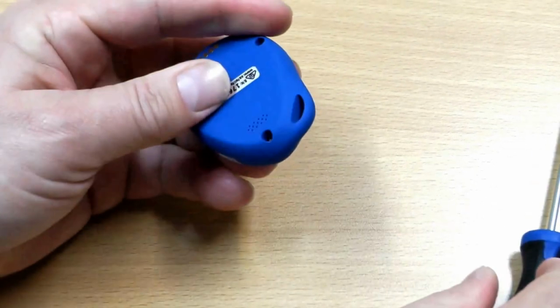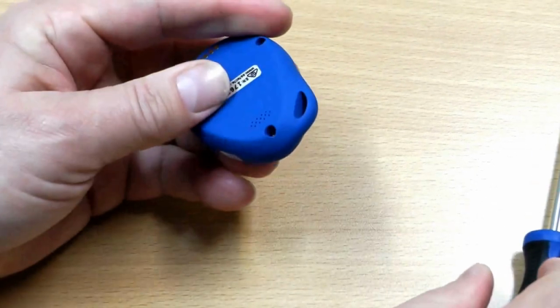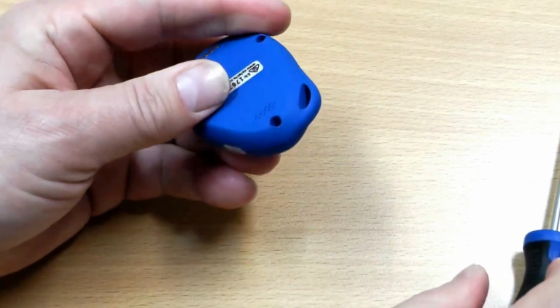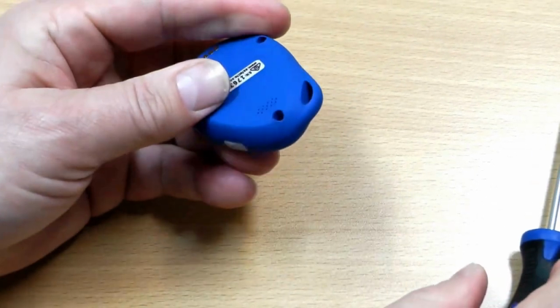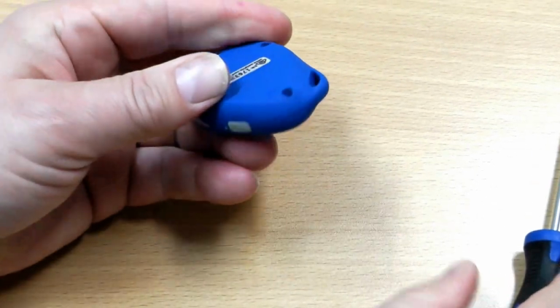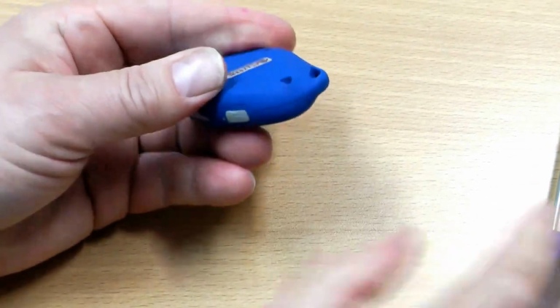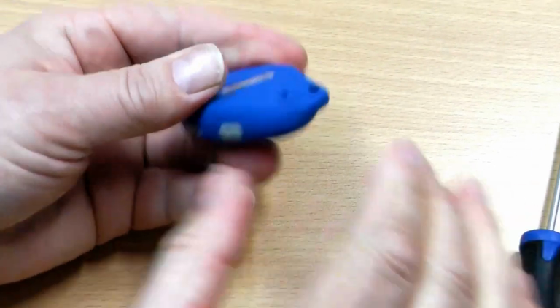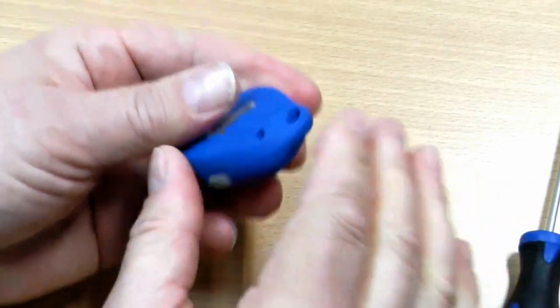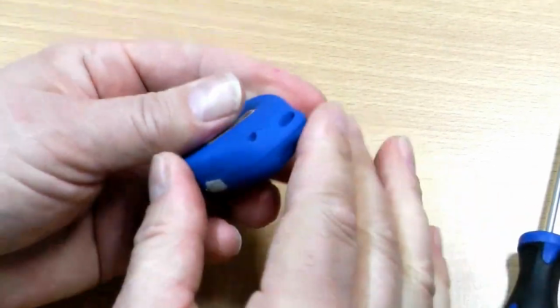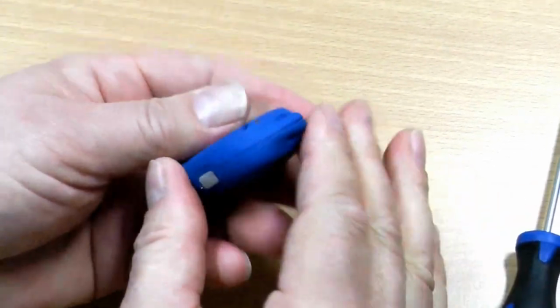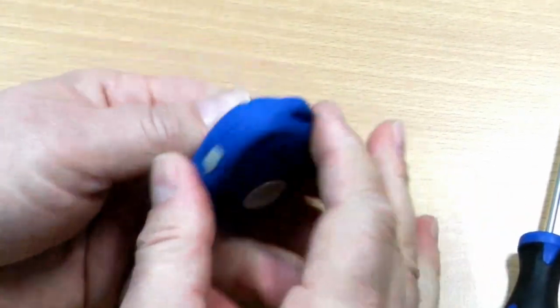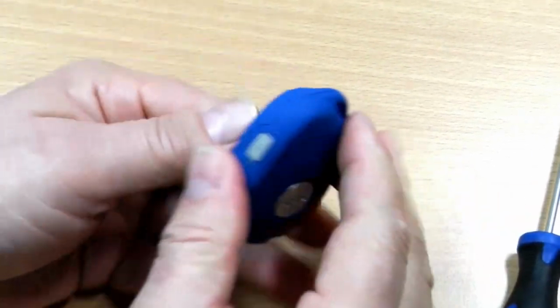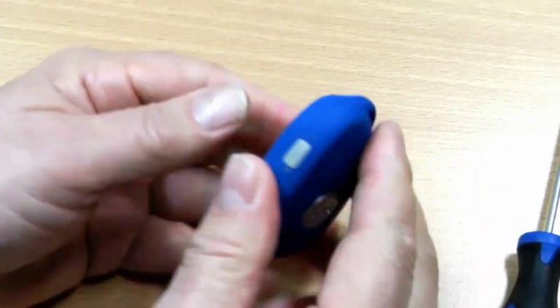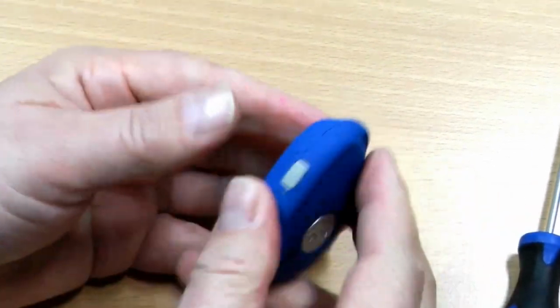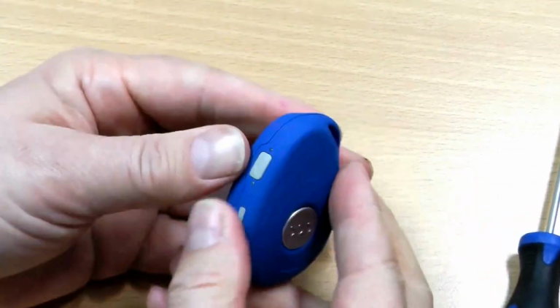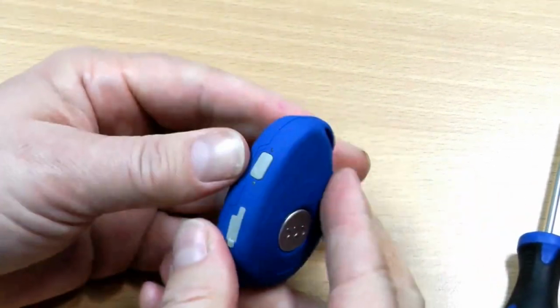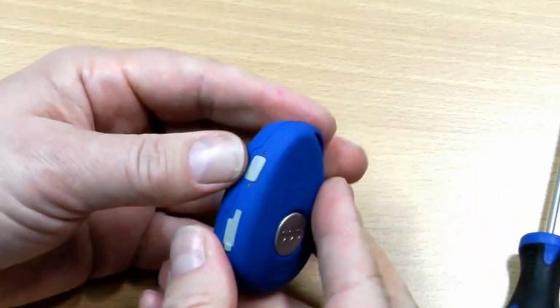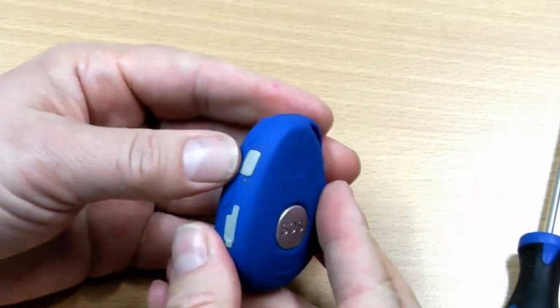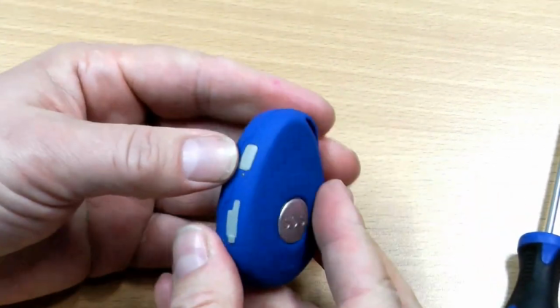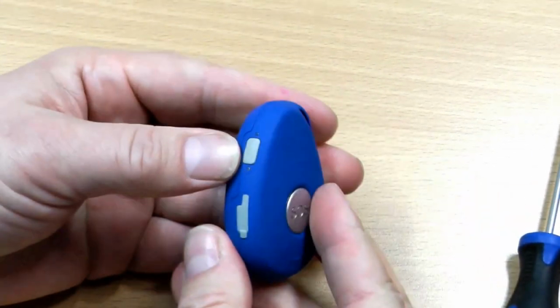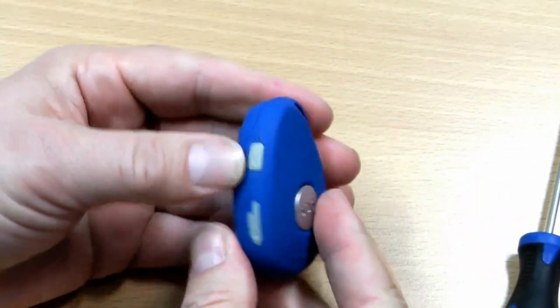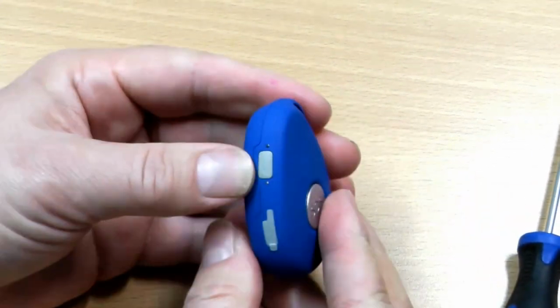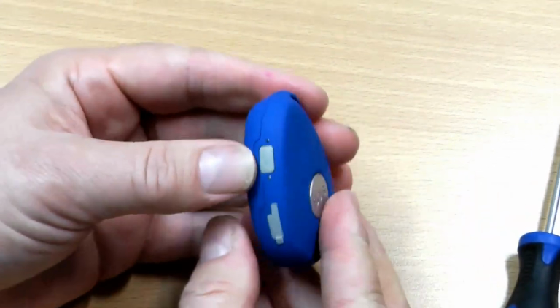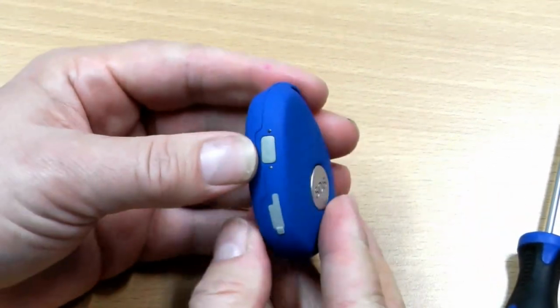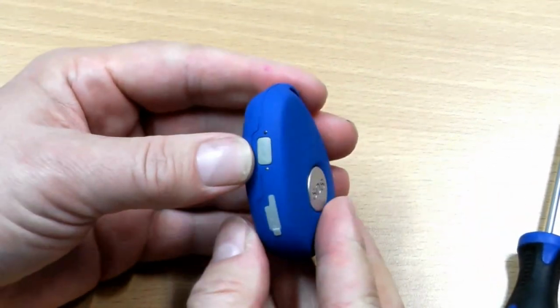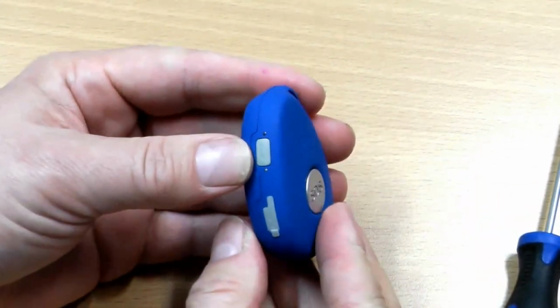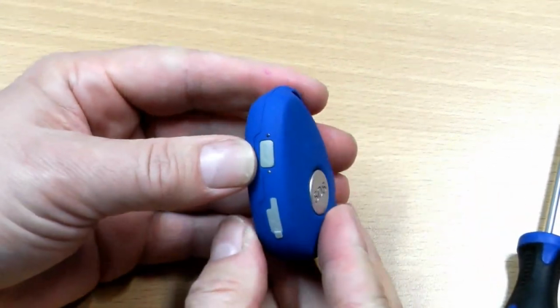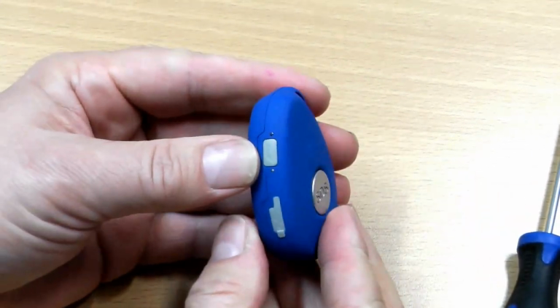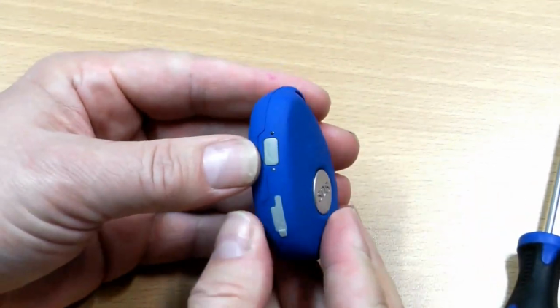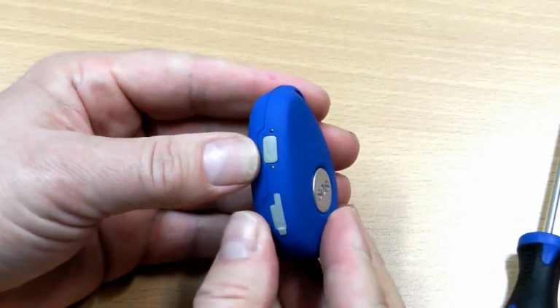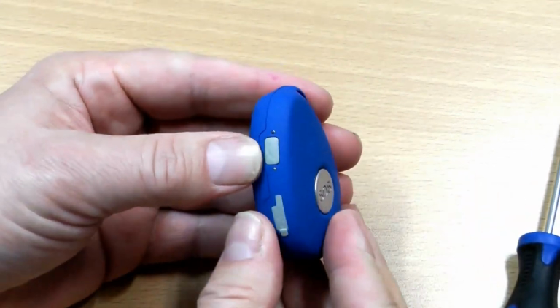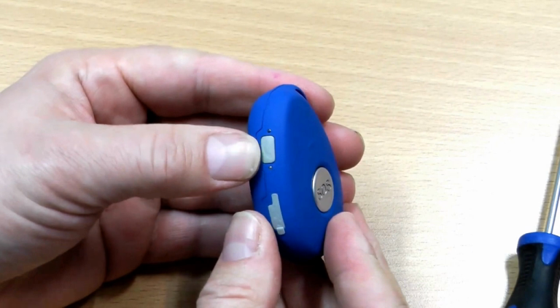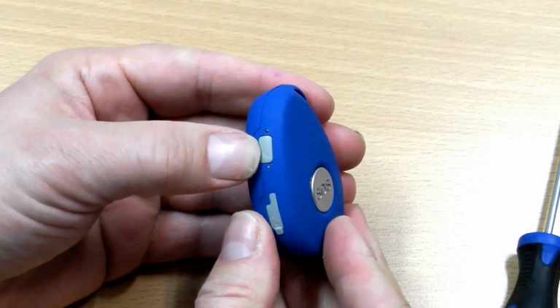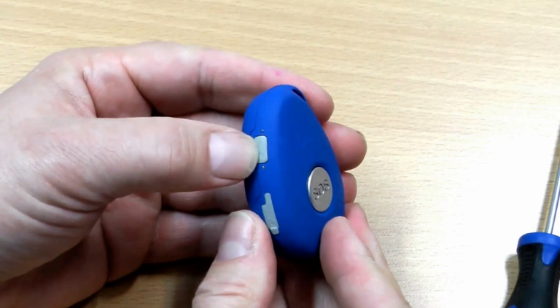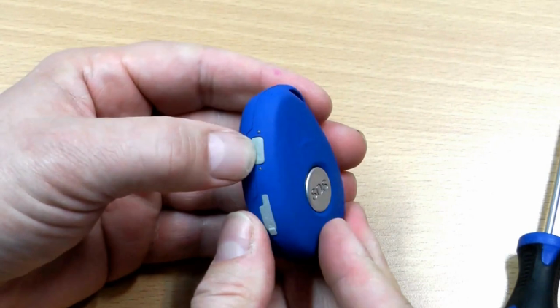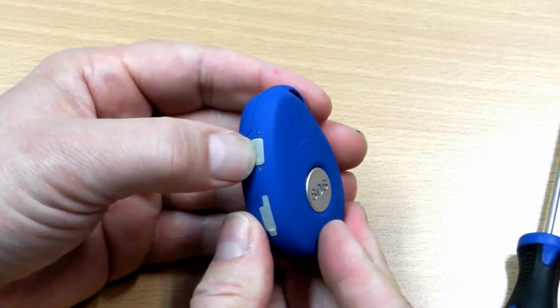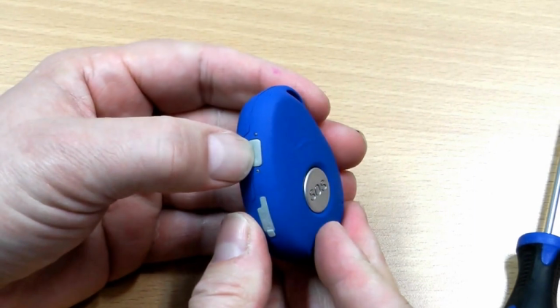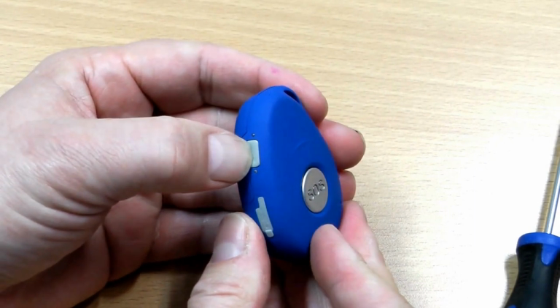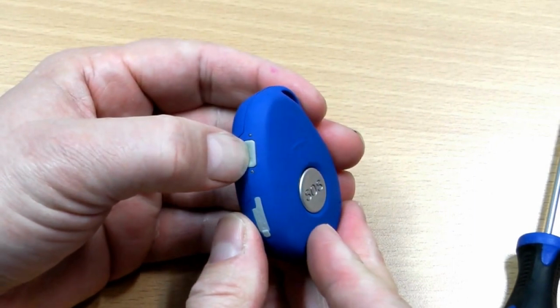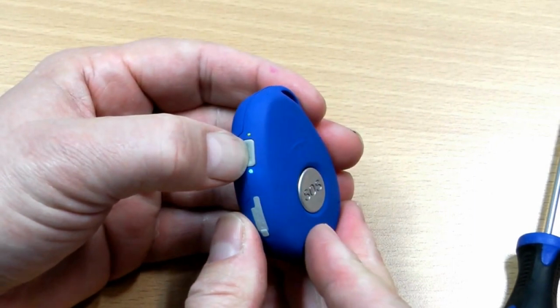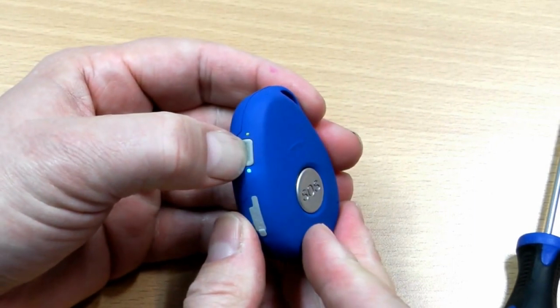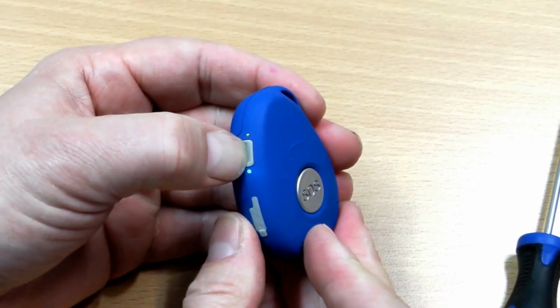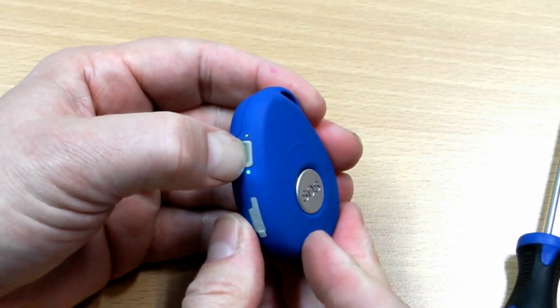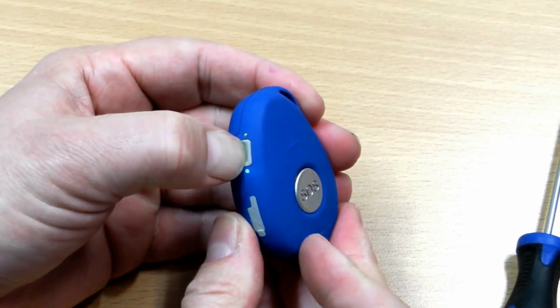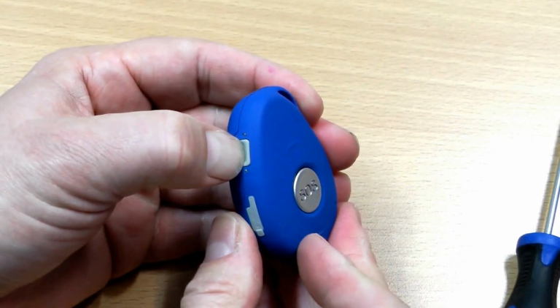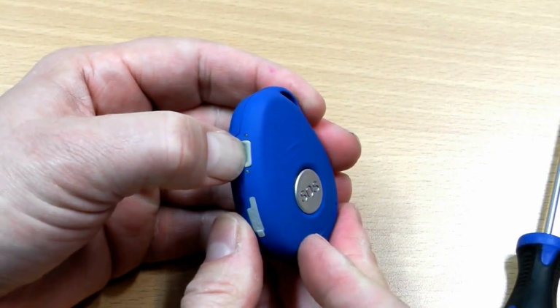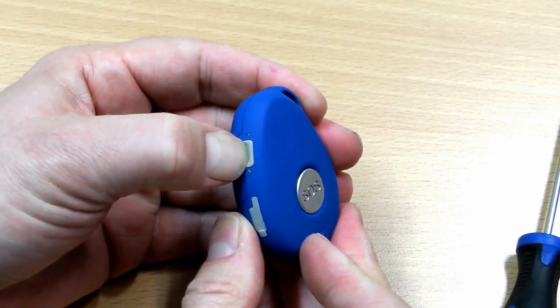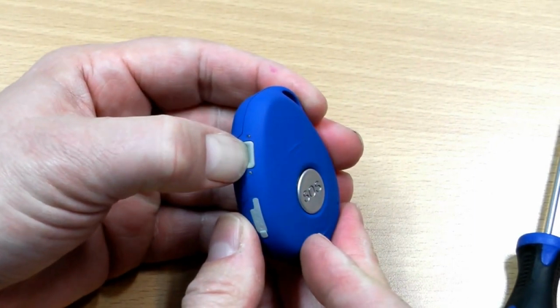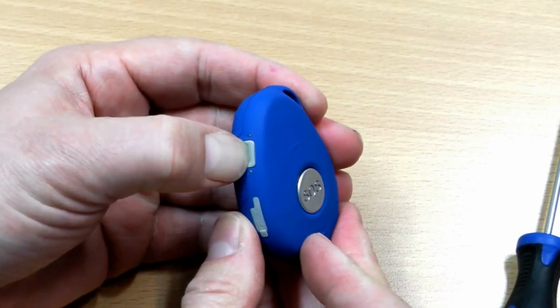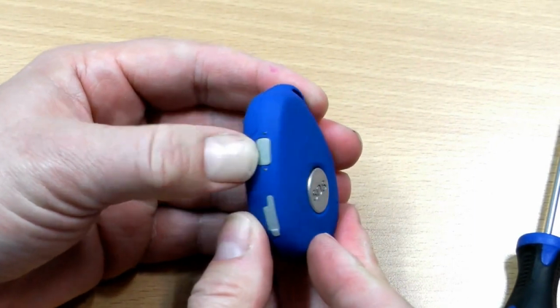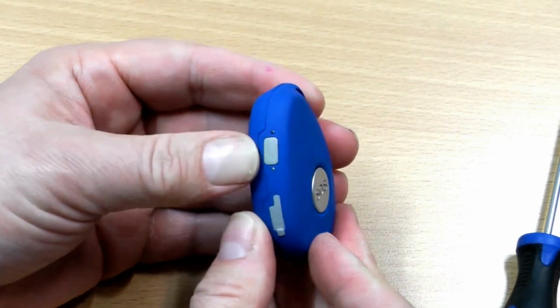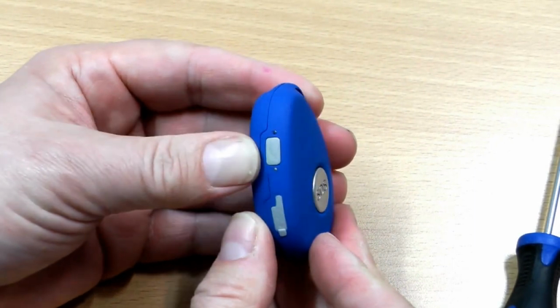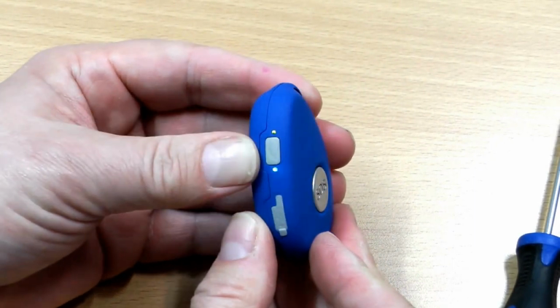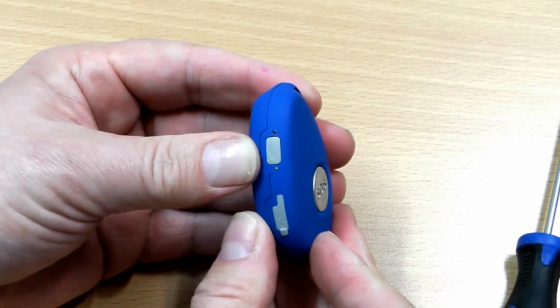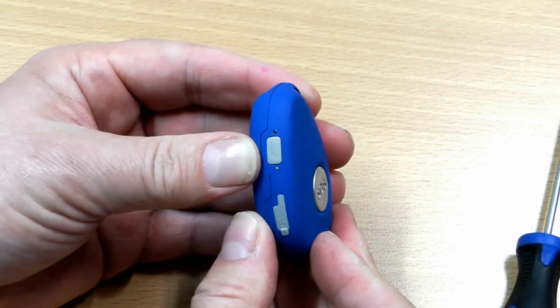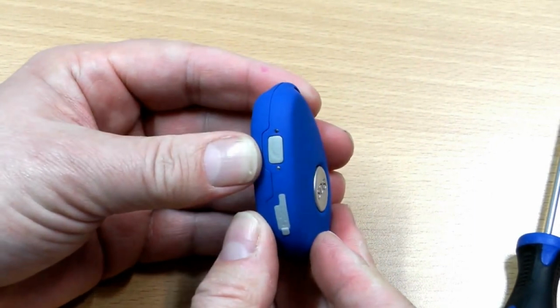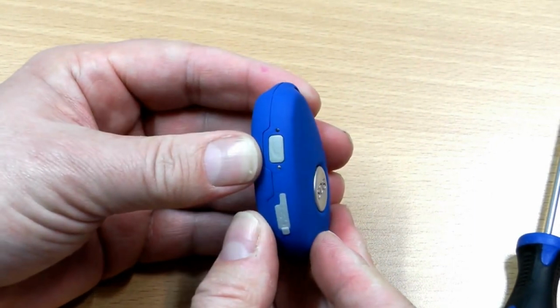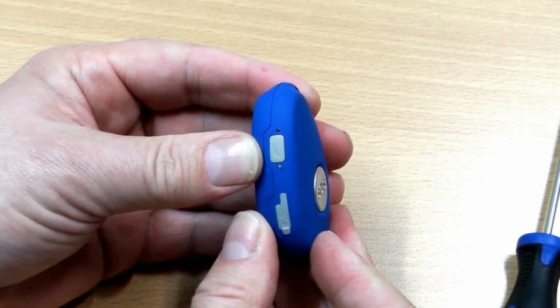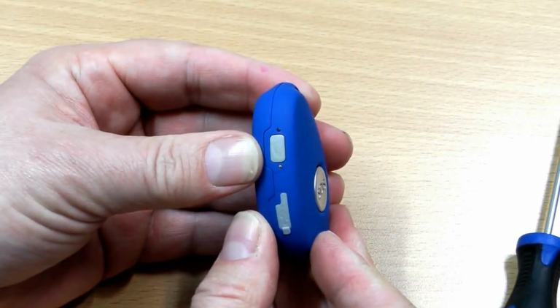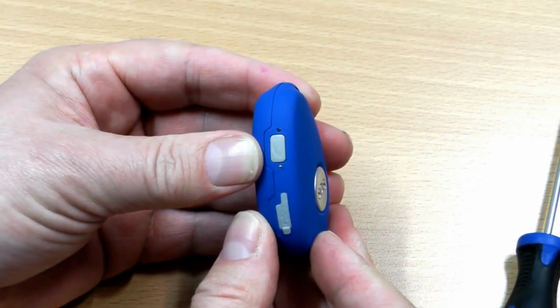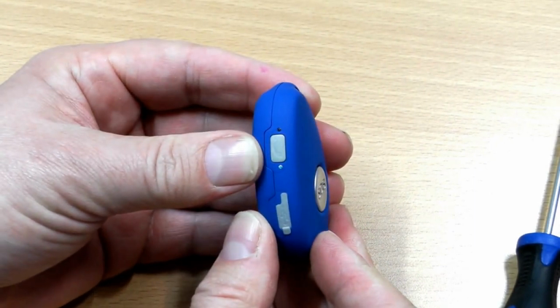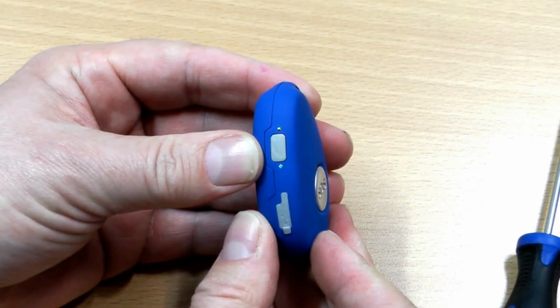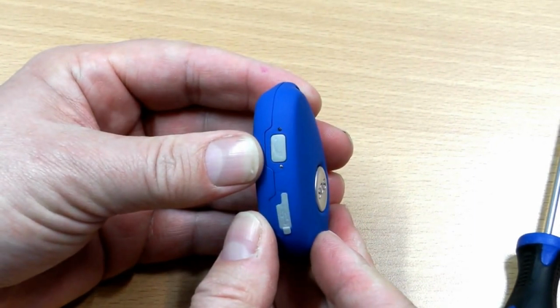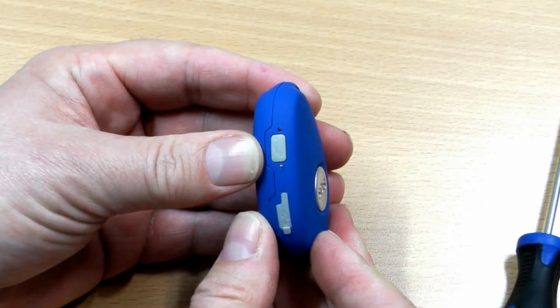And there we have it — SIM card's installed. You can turn the pendant back on by pushing the side button, then the lights will flash.